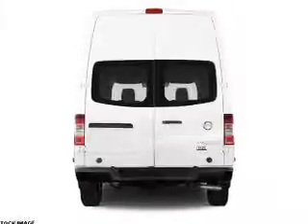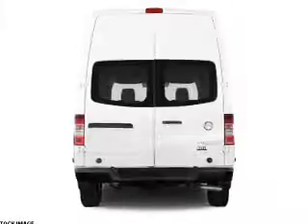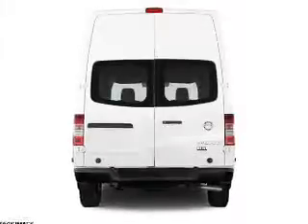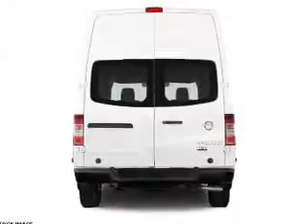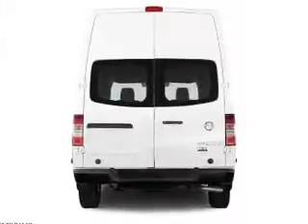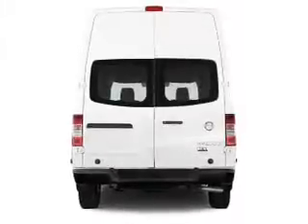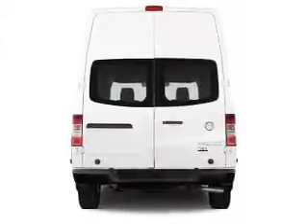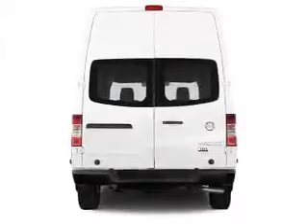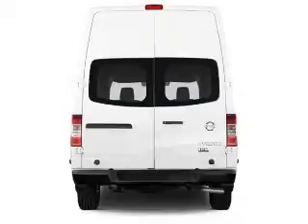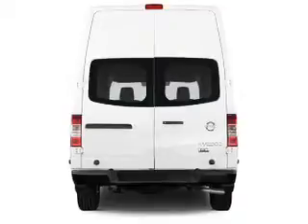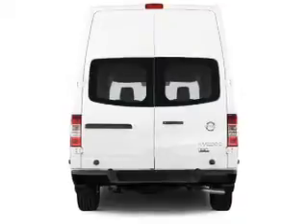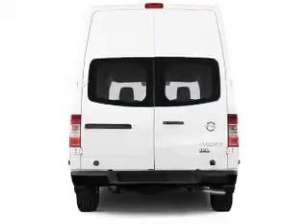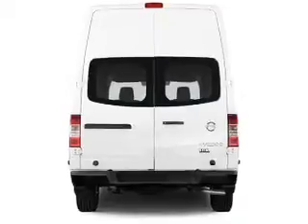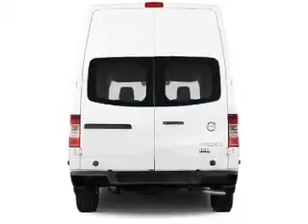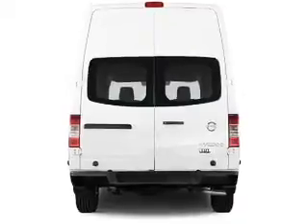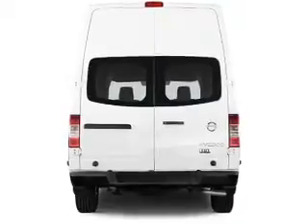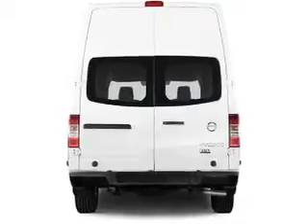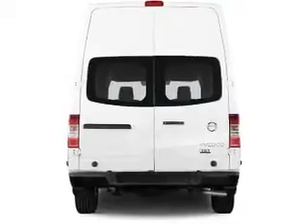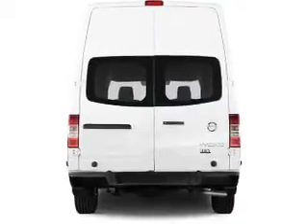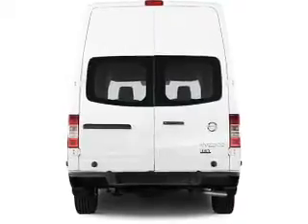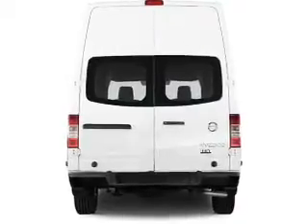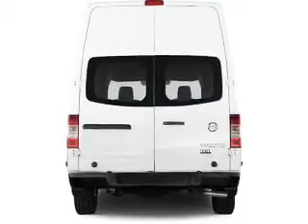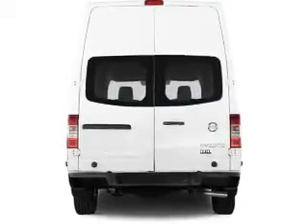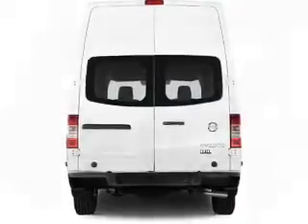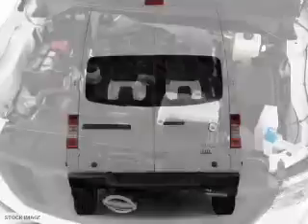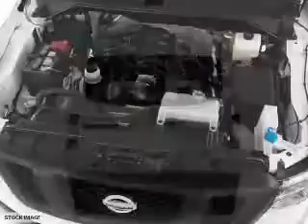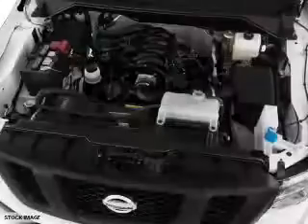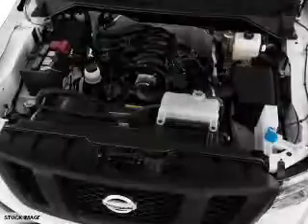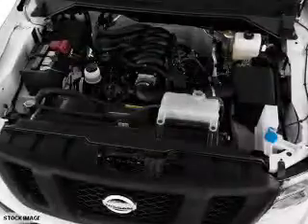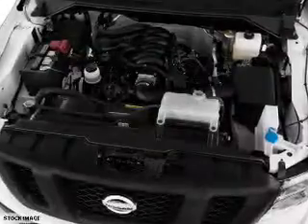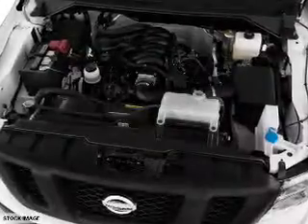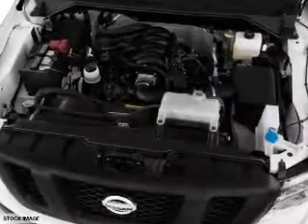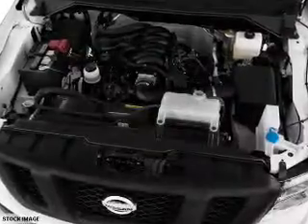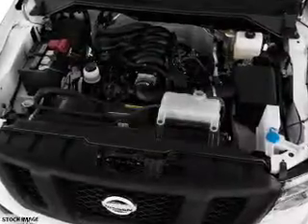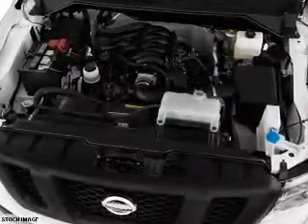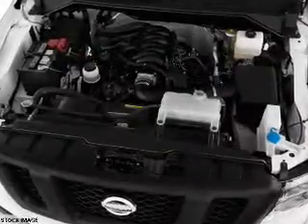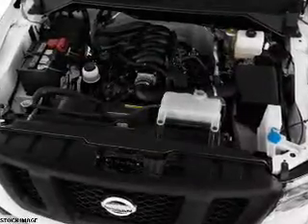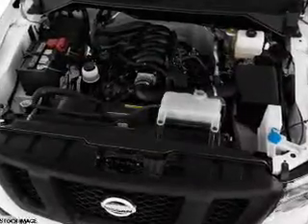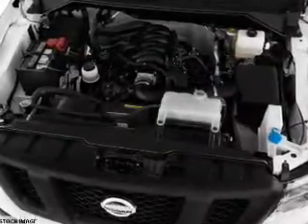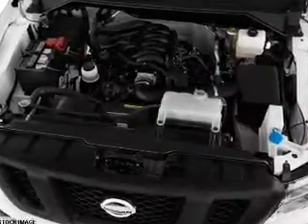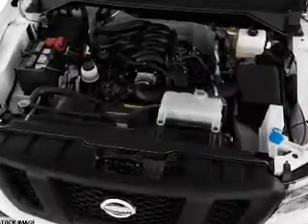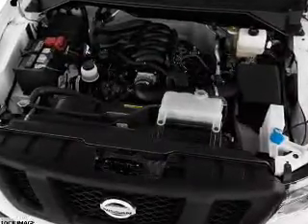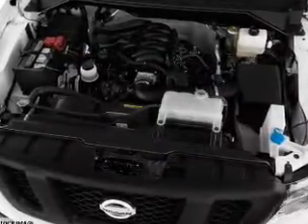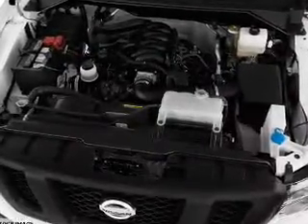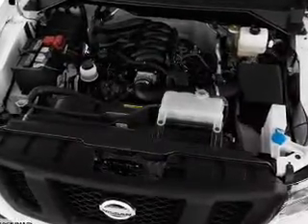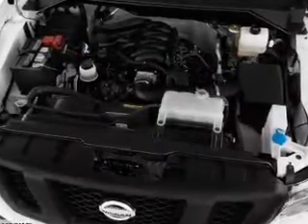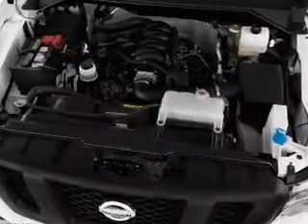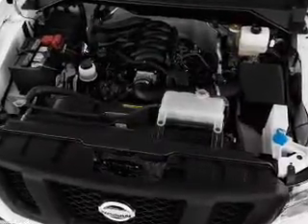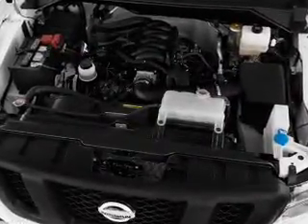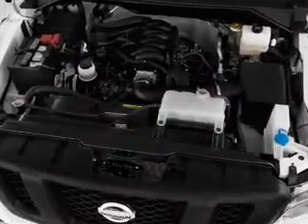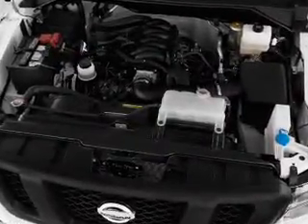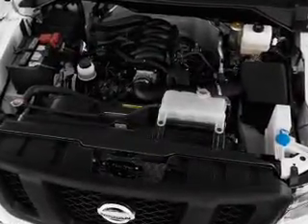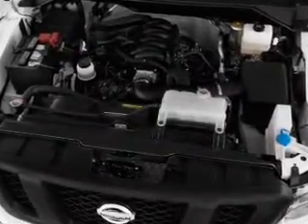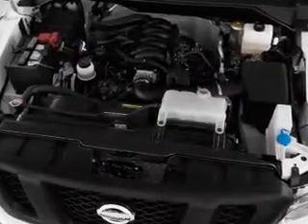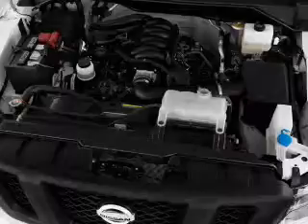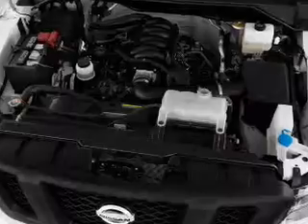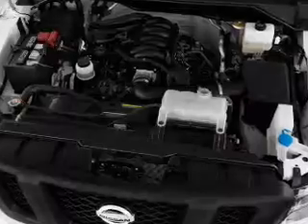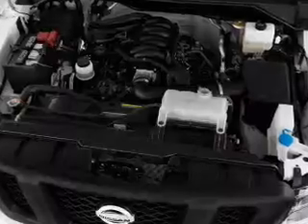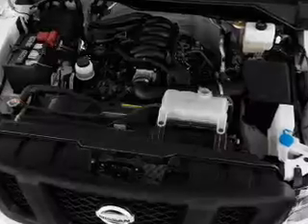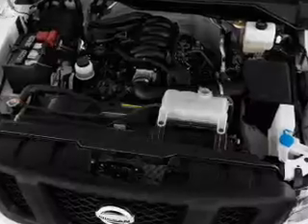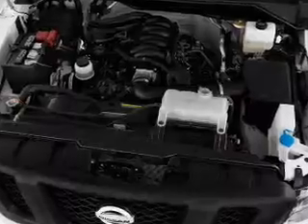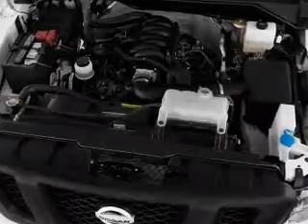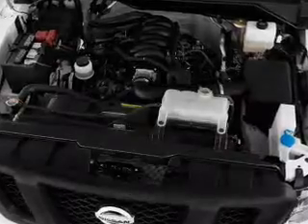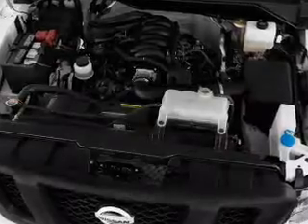Brake assist, traction control, stability control, a passenger airbag, daytime running lights, anti-lock brakes.